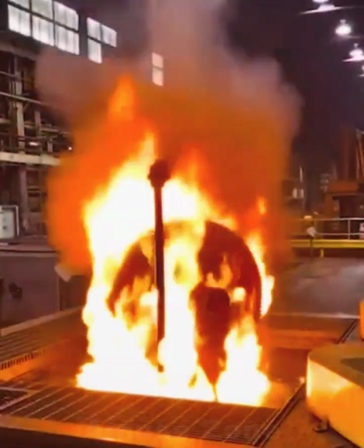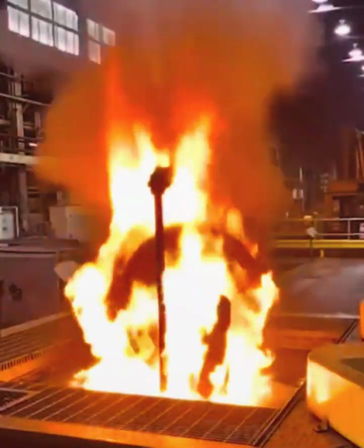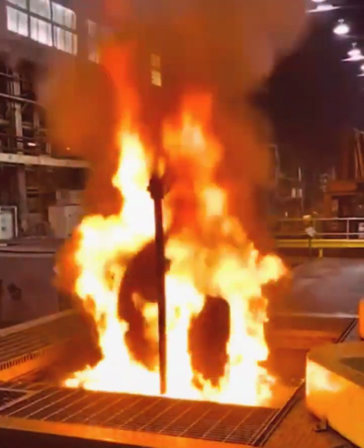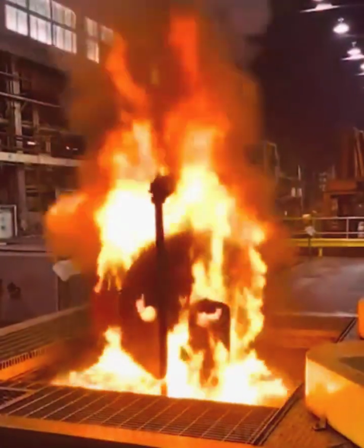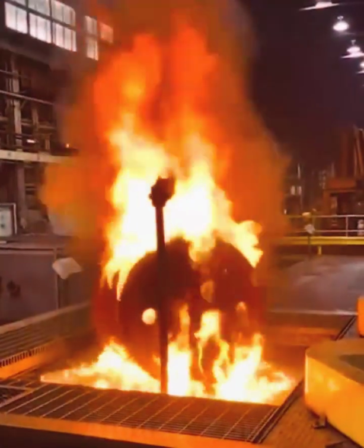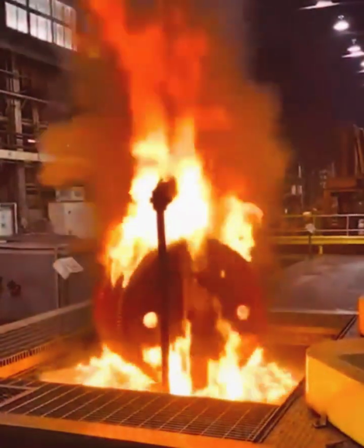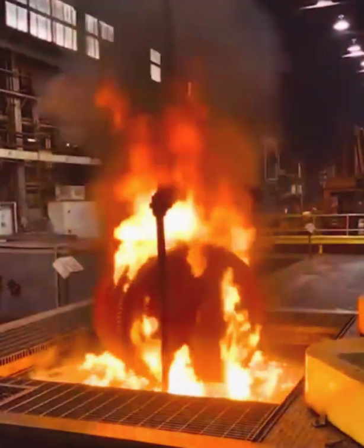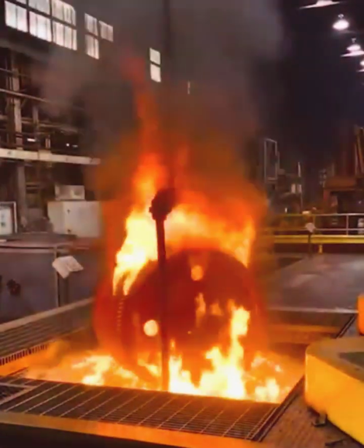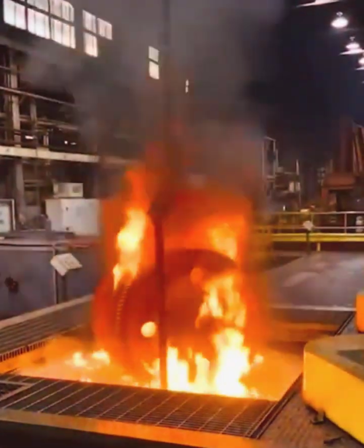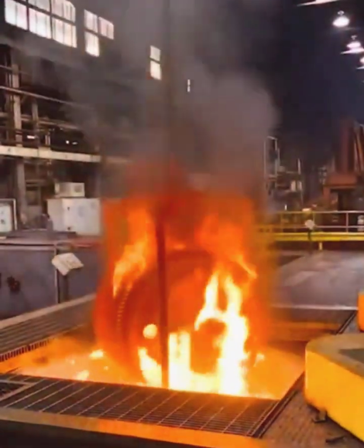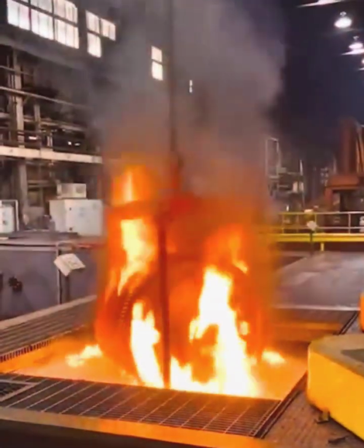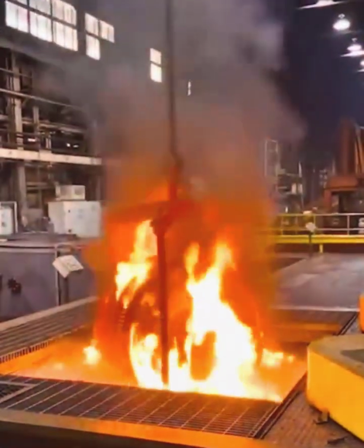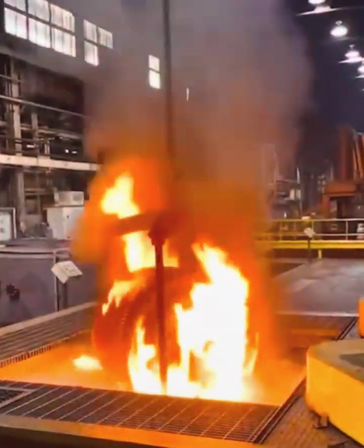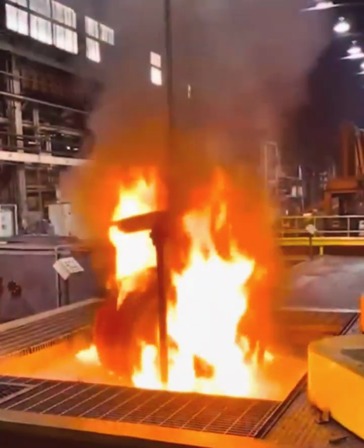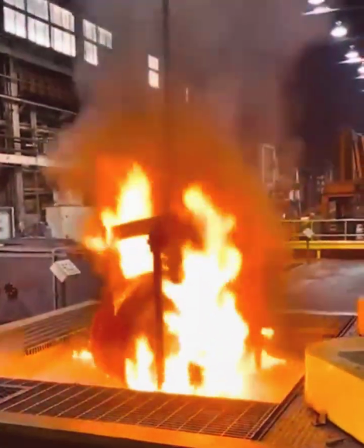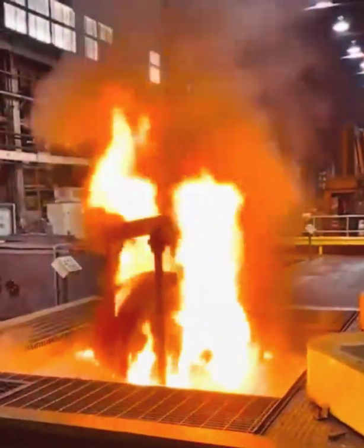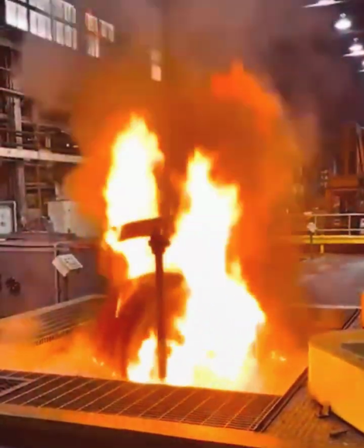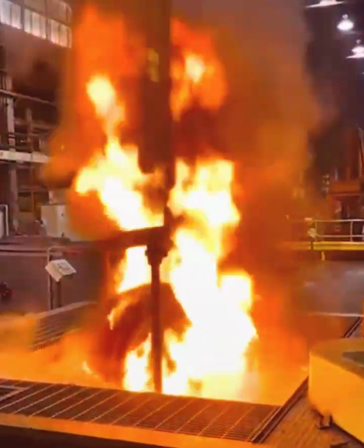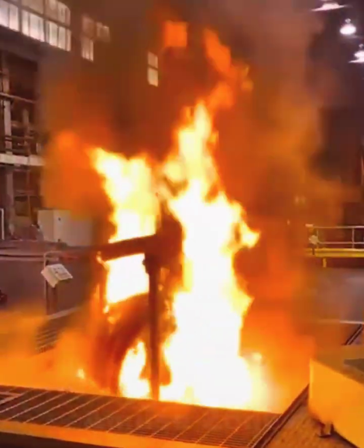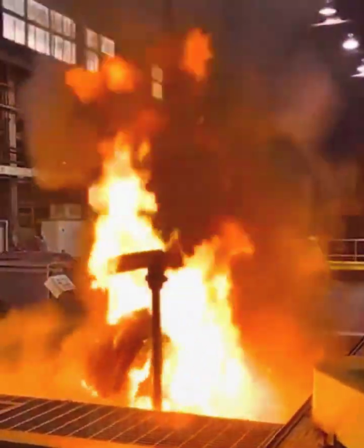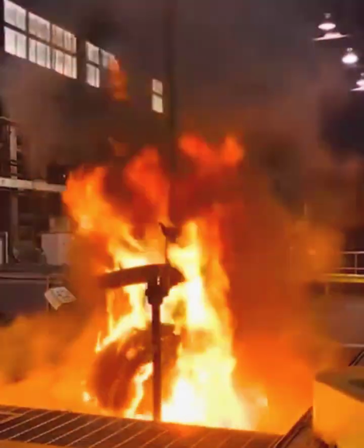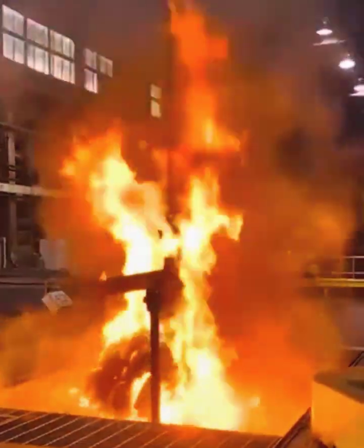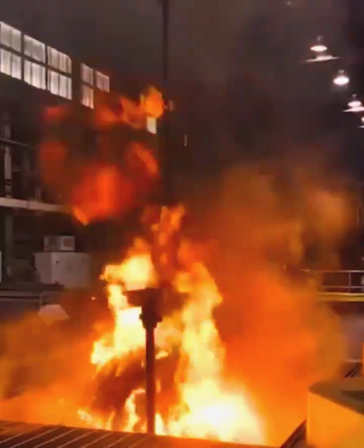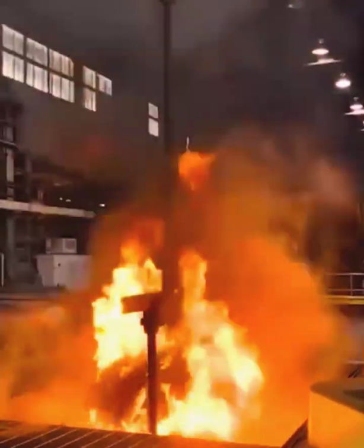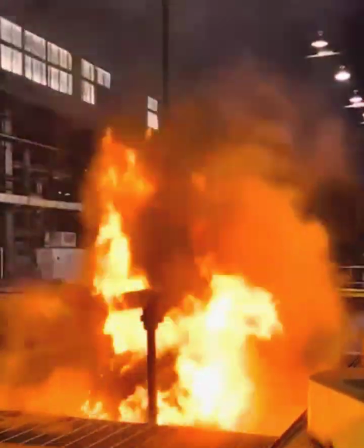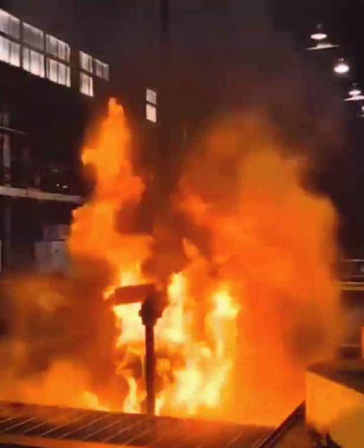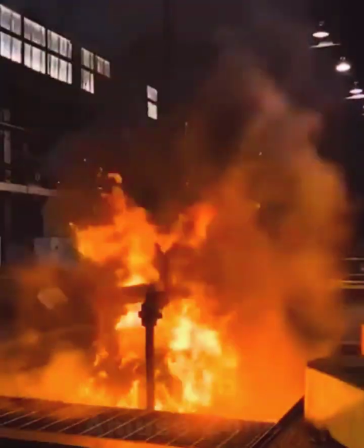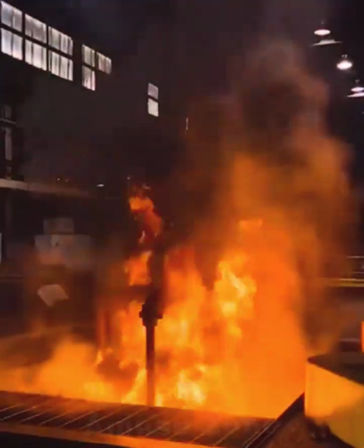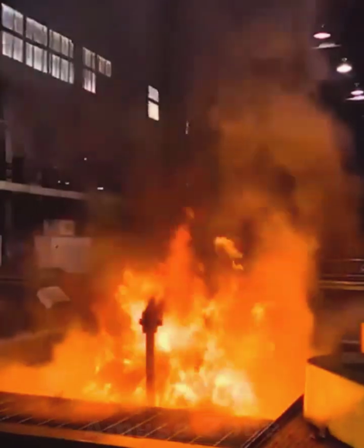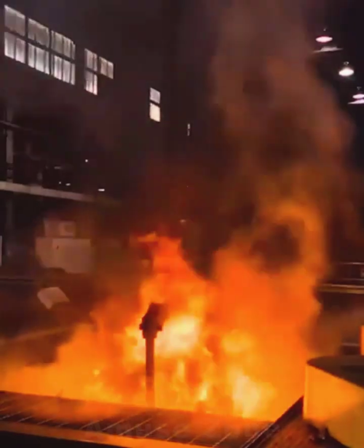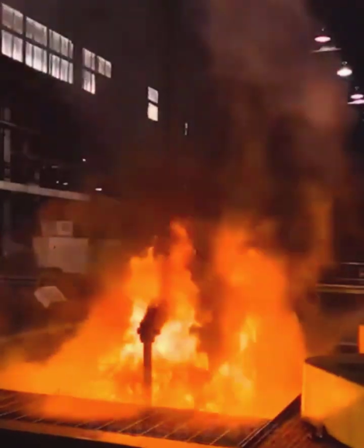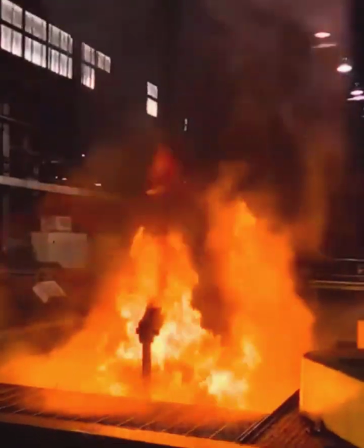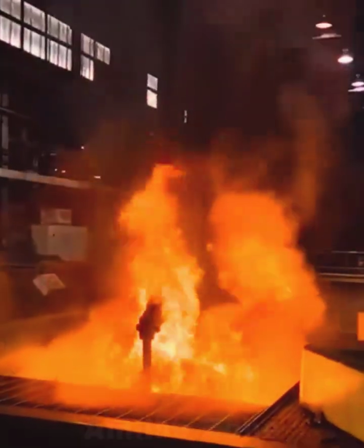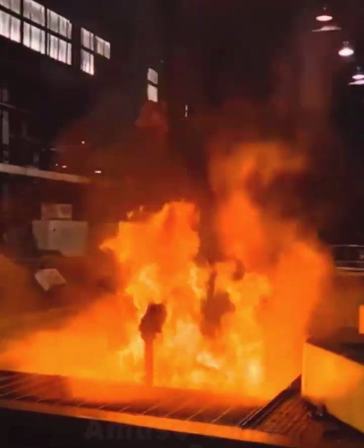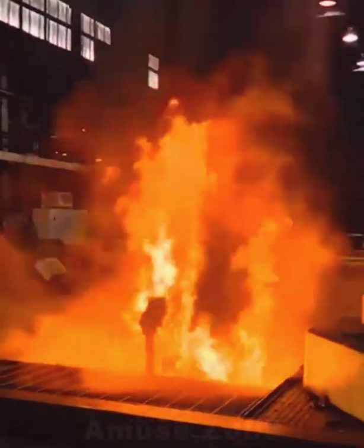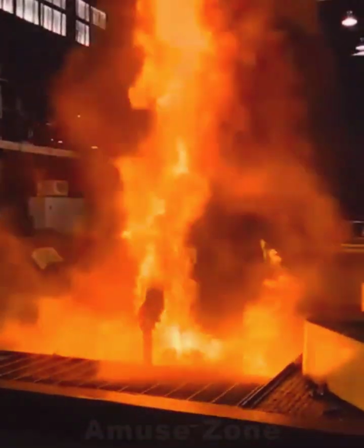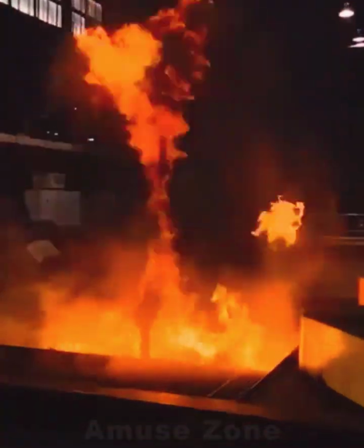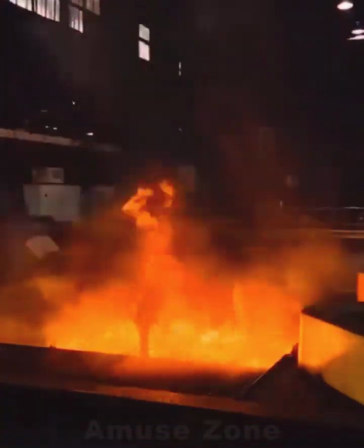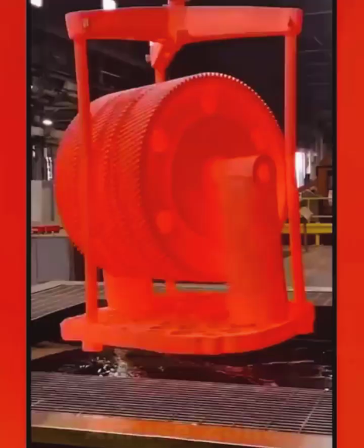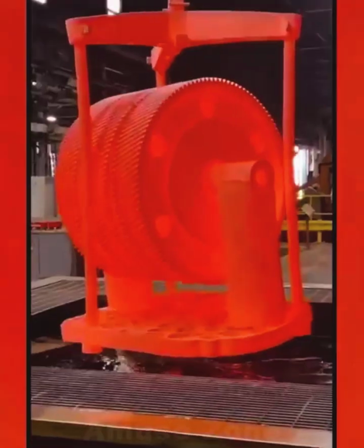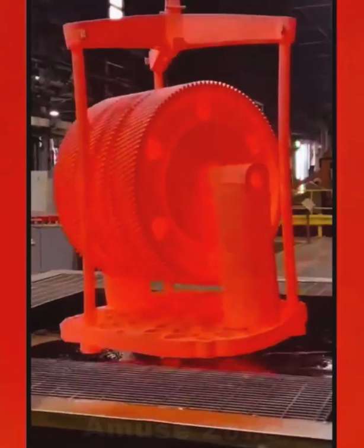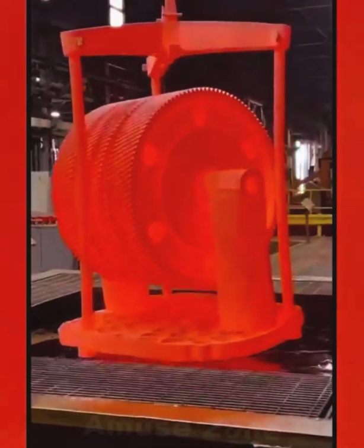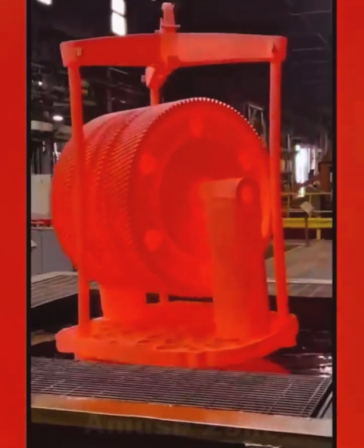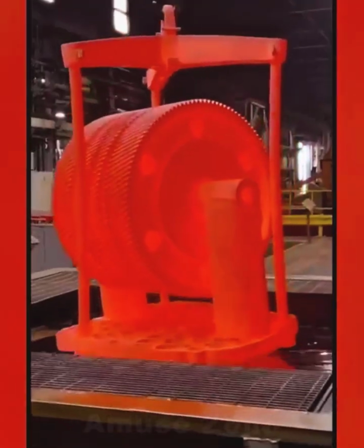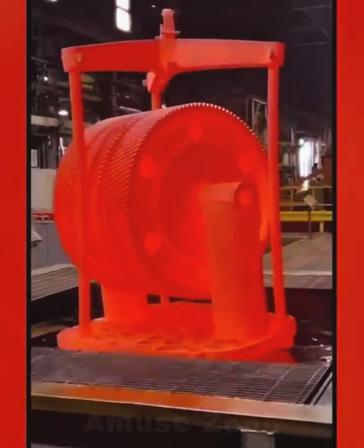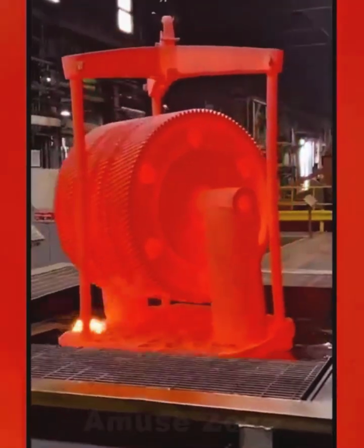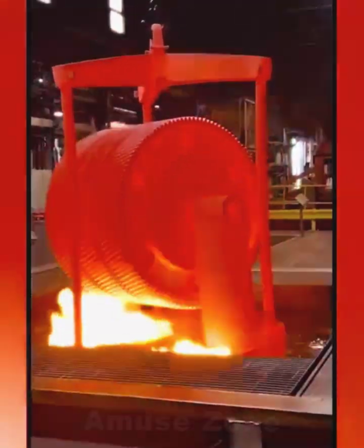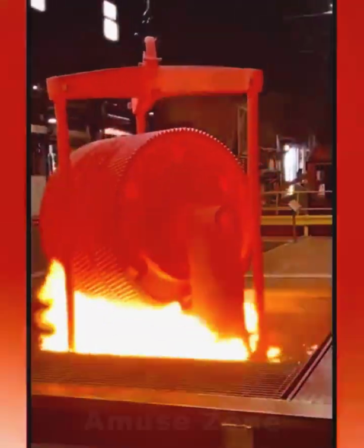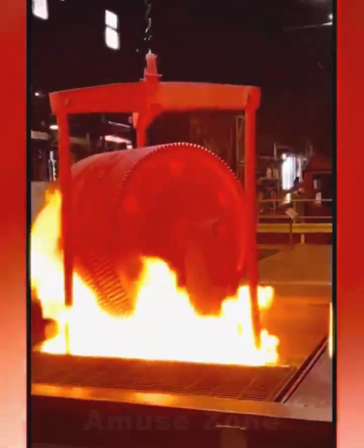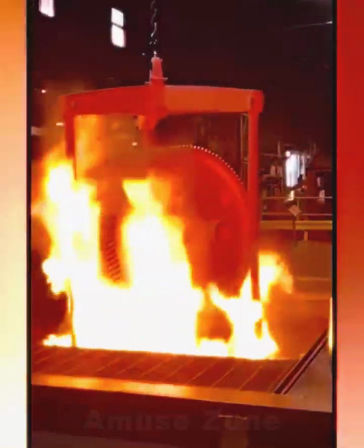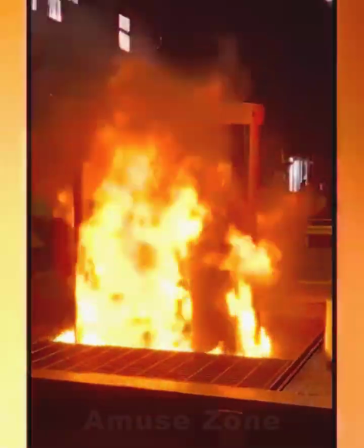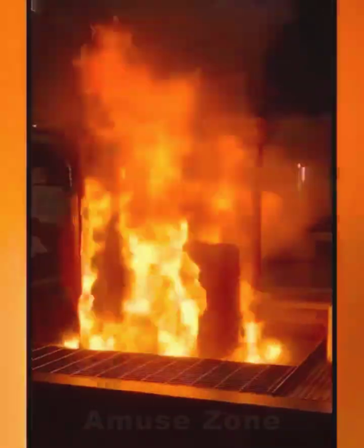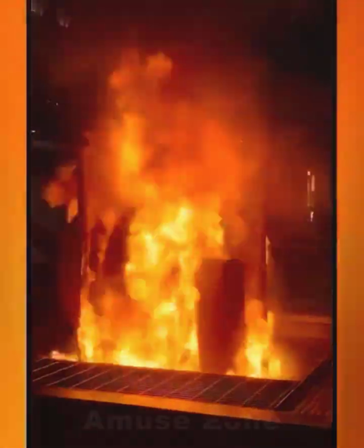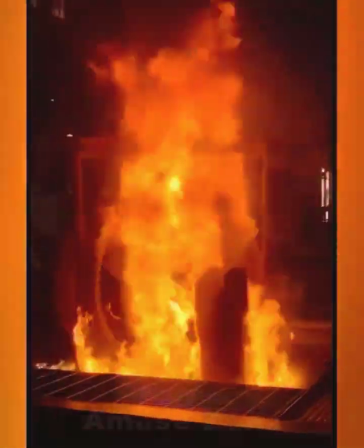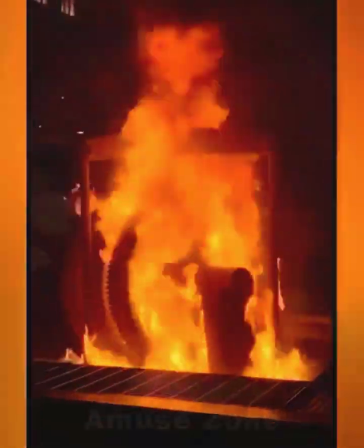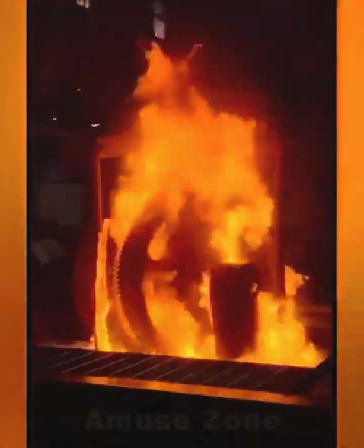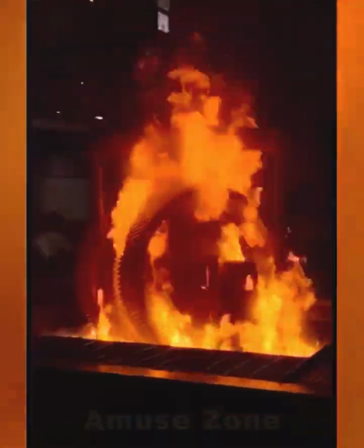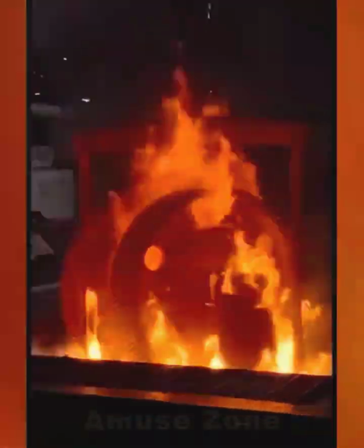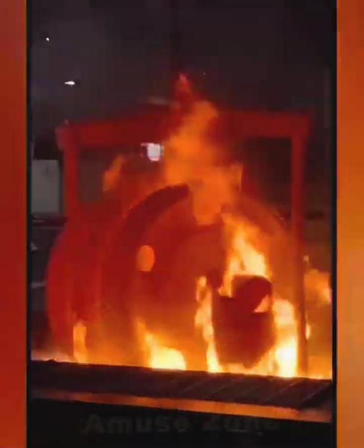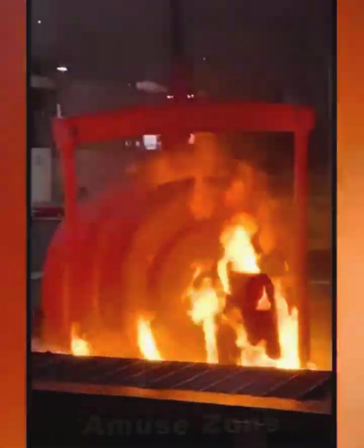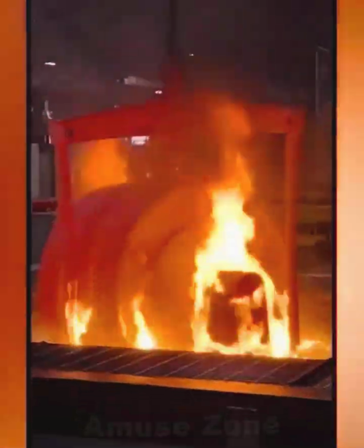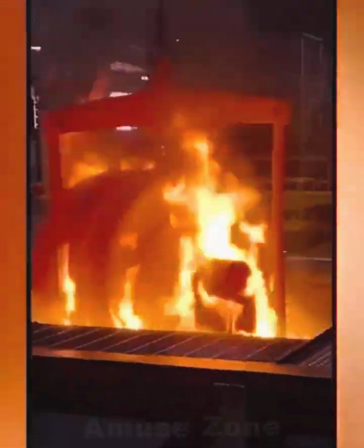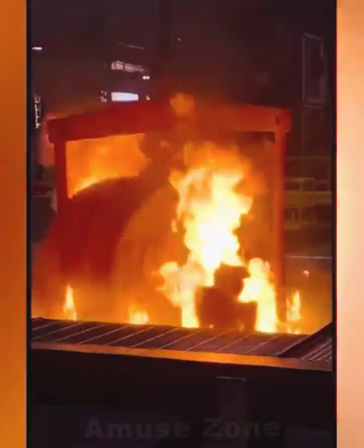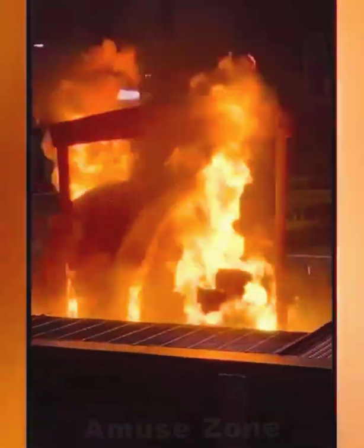When immersing metal into hot water, it creates the sensation that the water is burning, which is related to the large amount of steam produced.